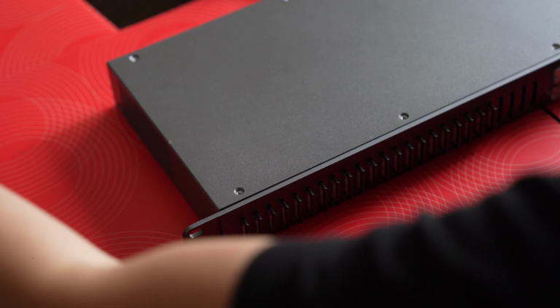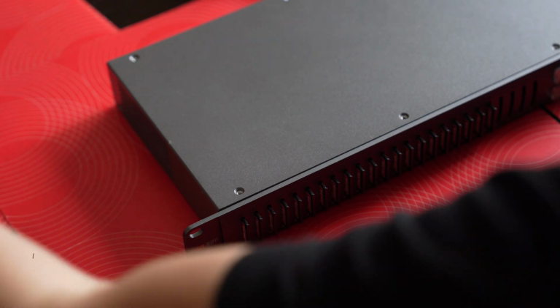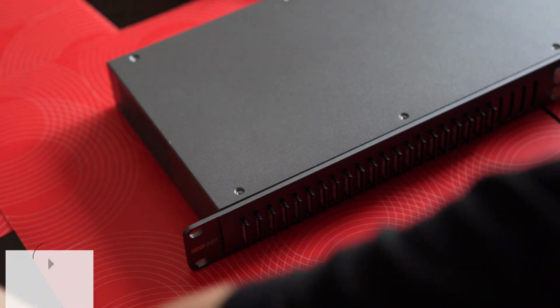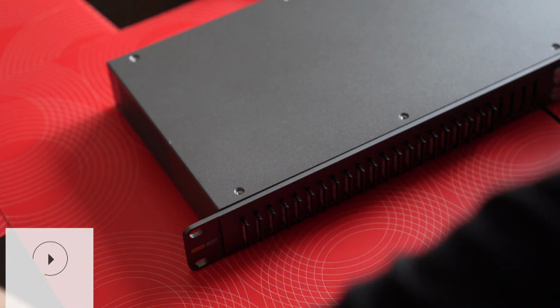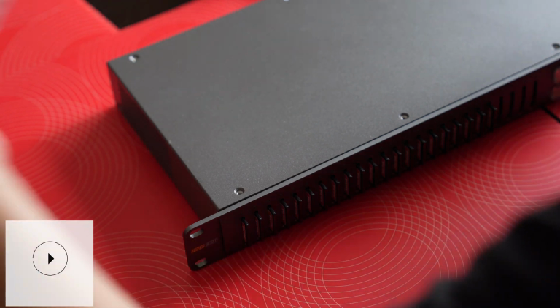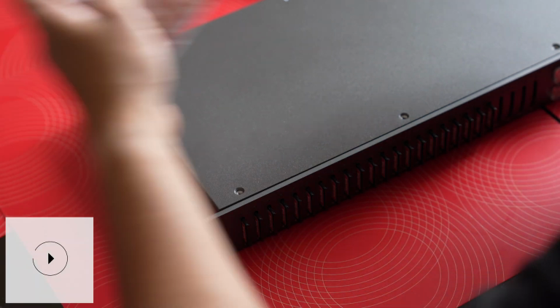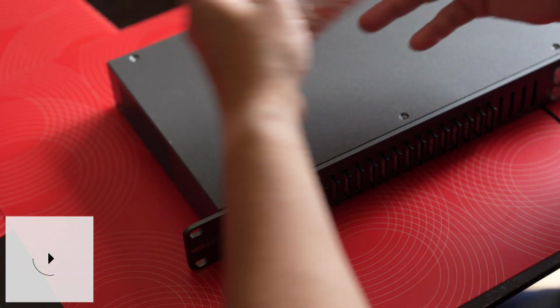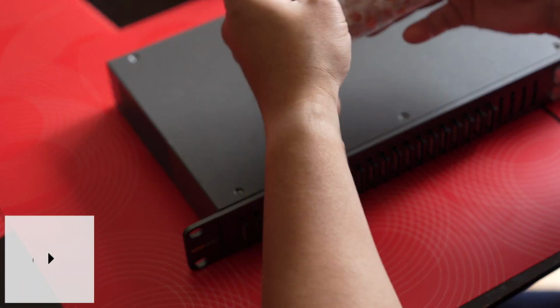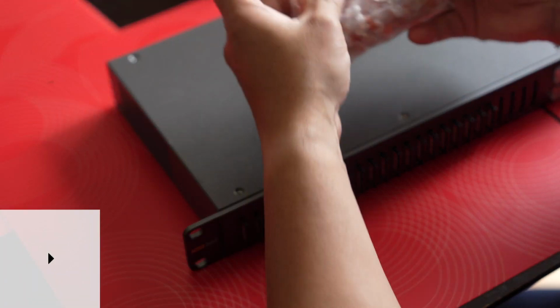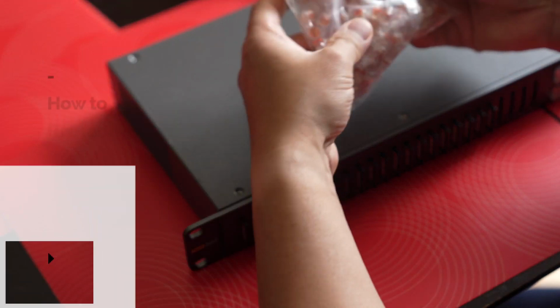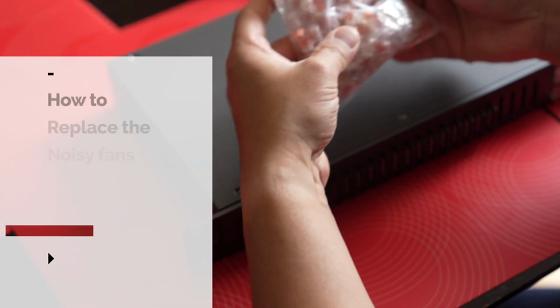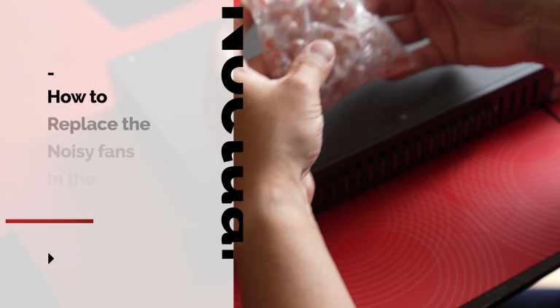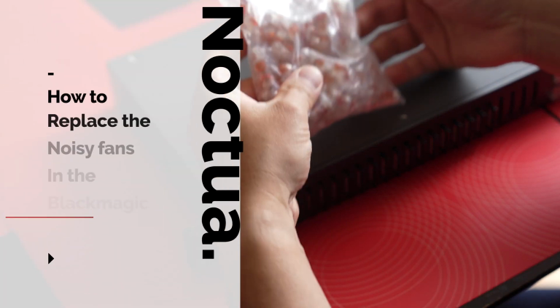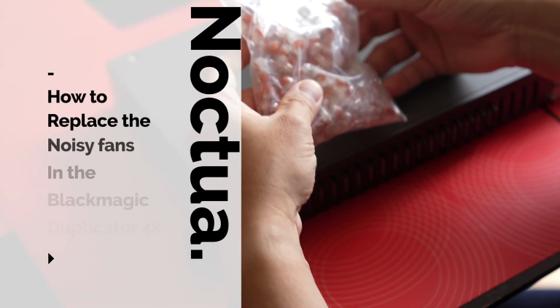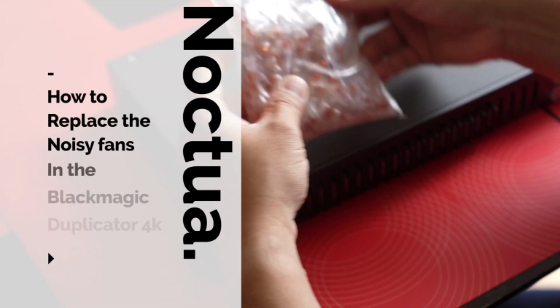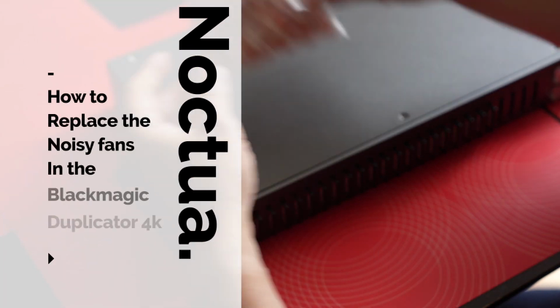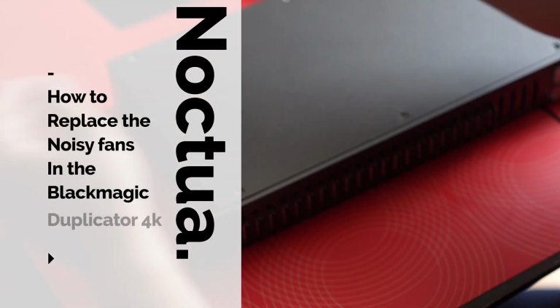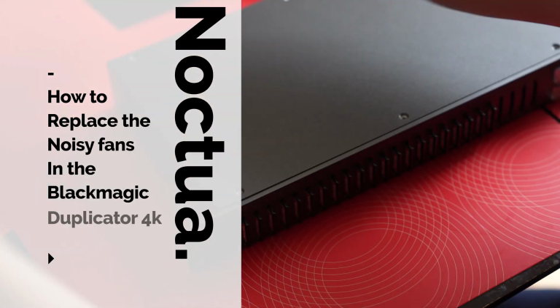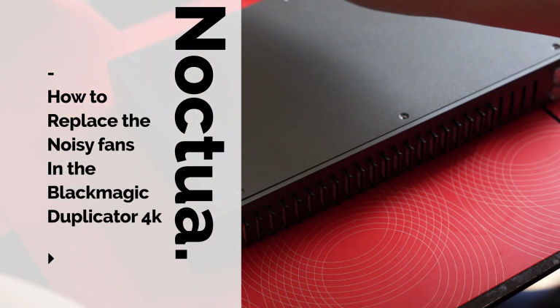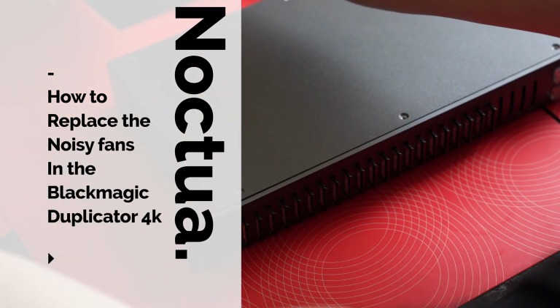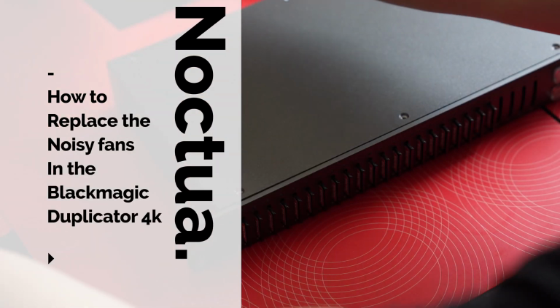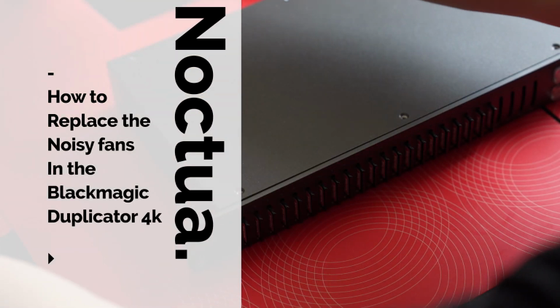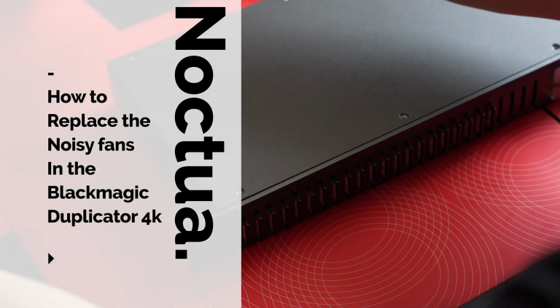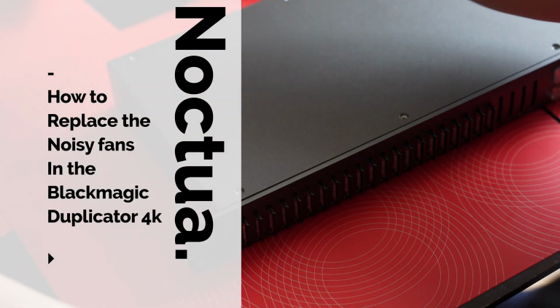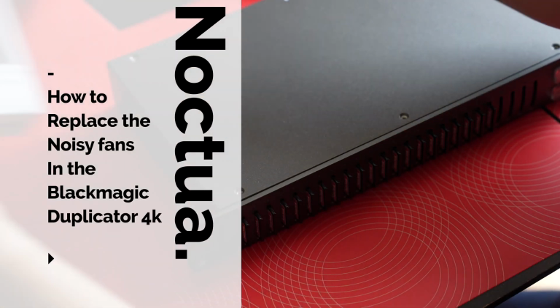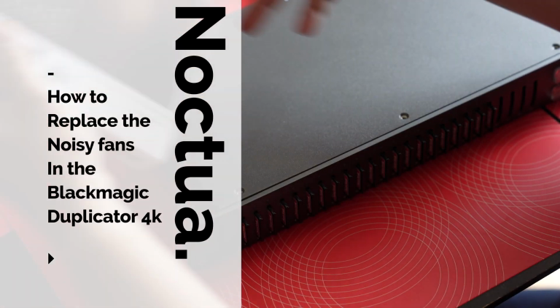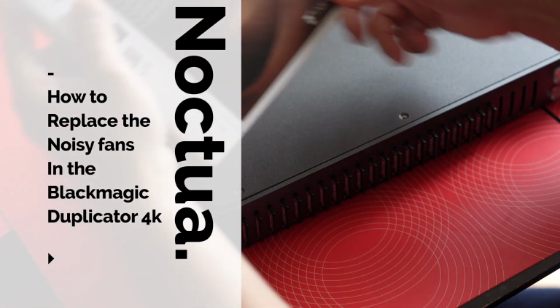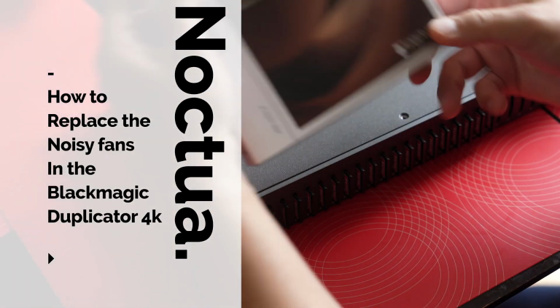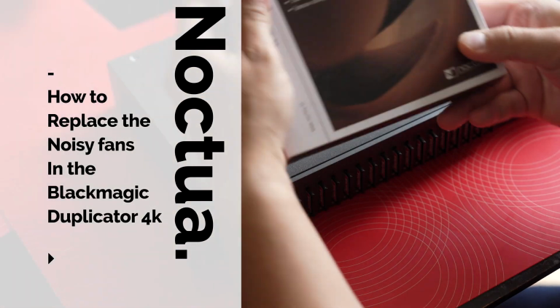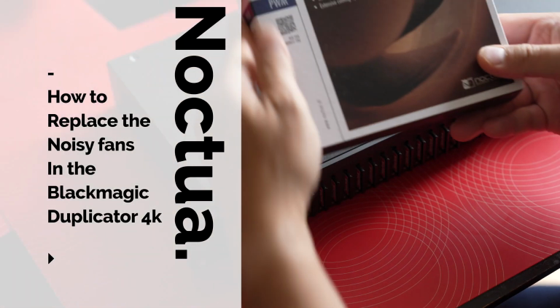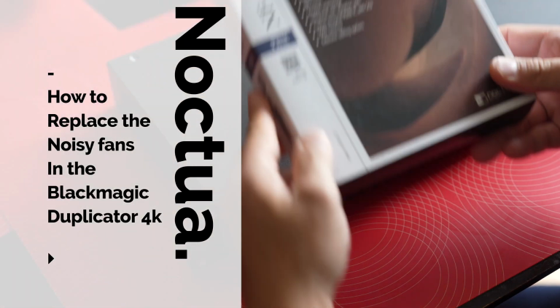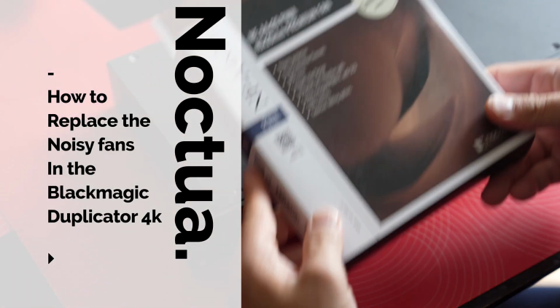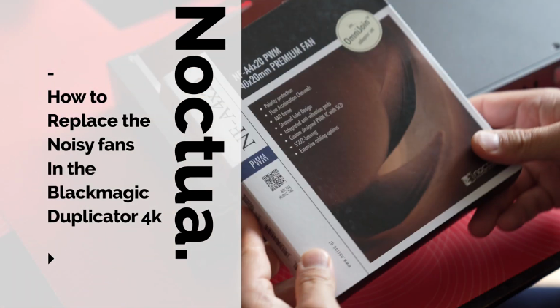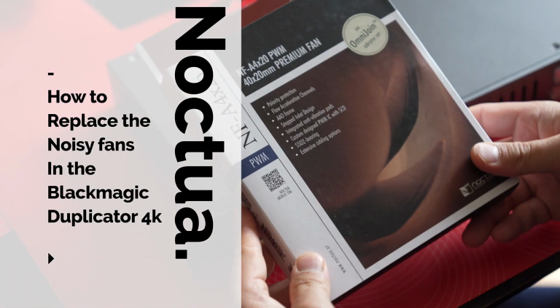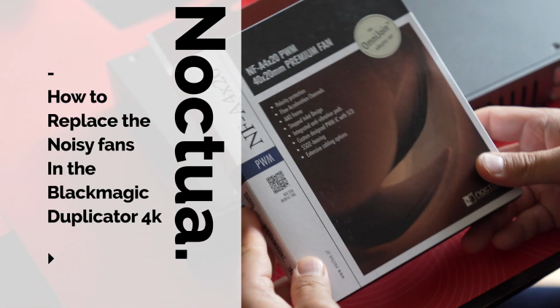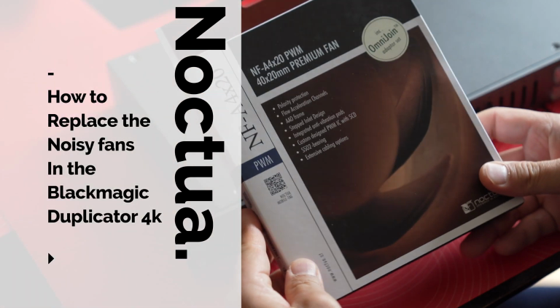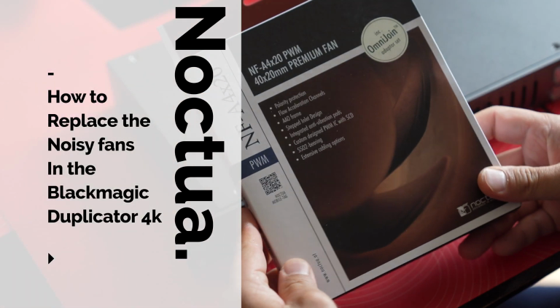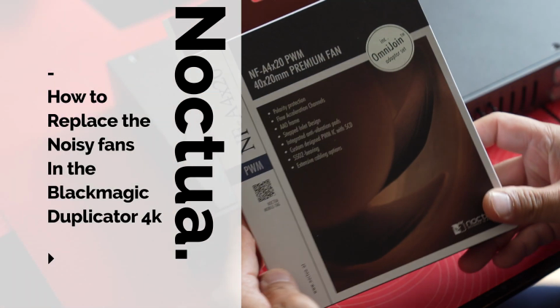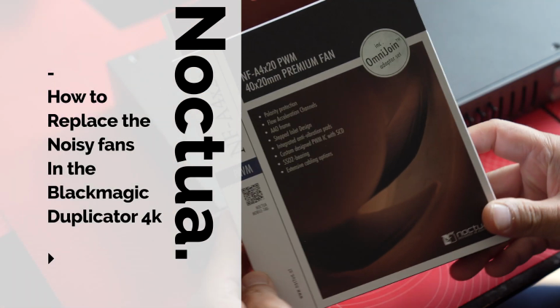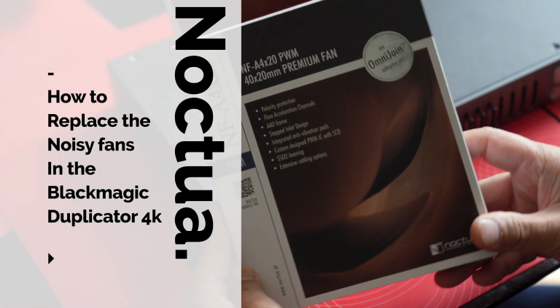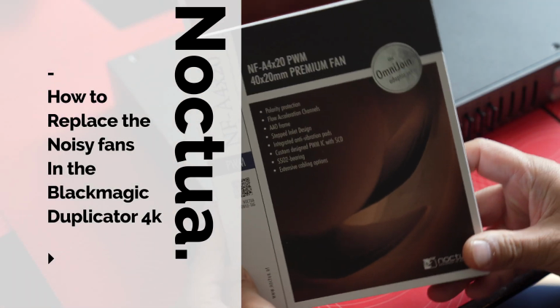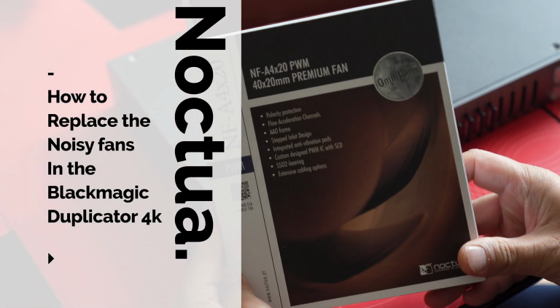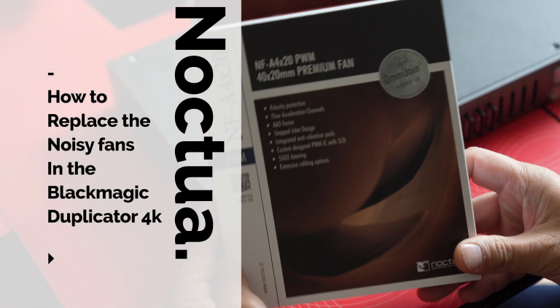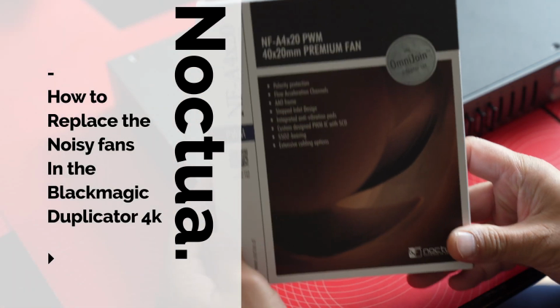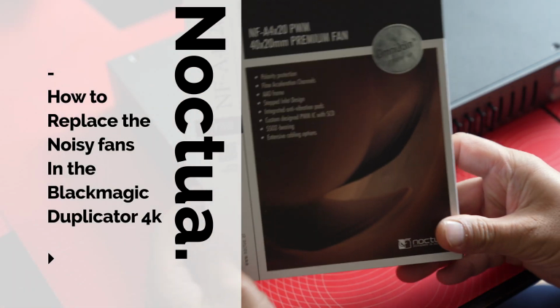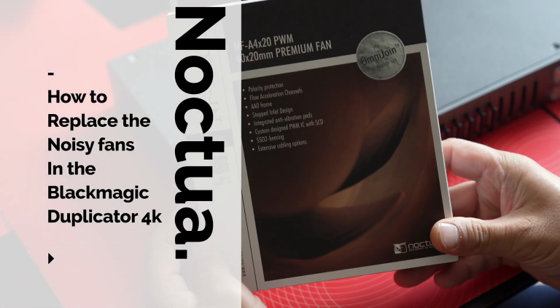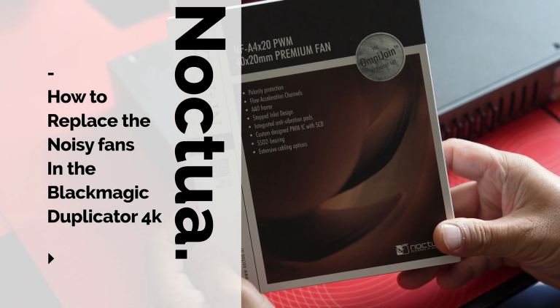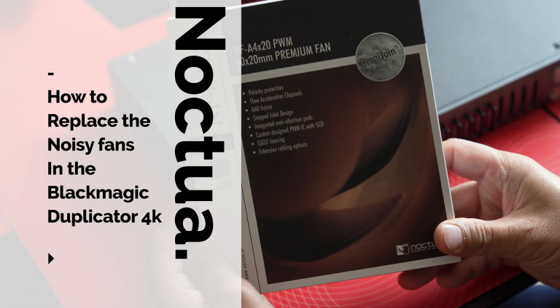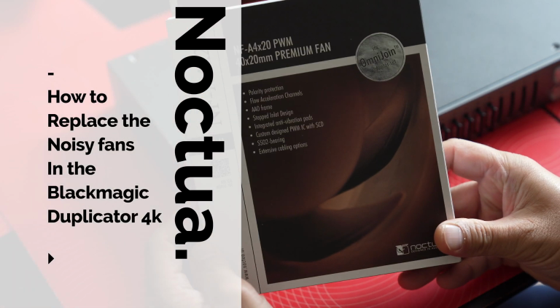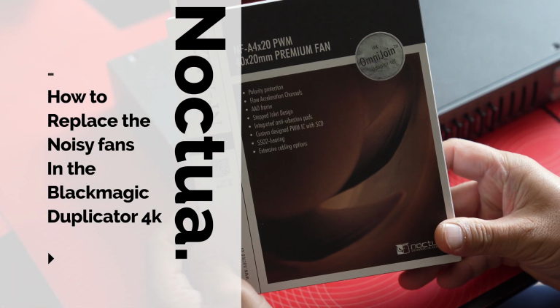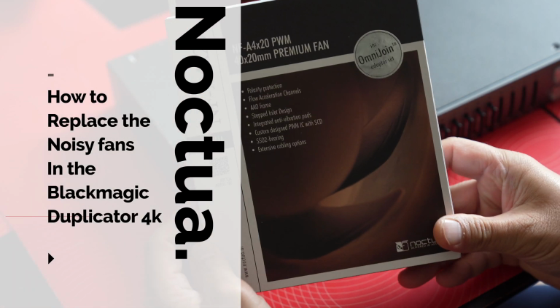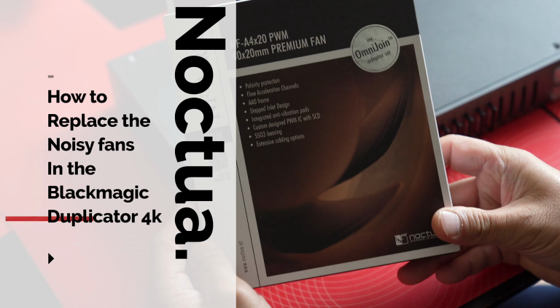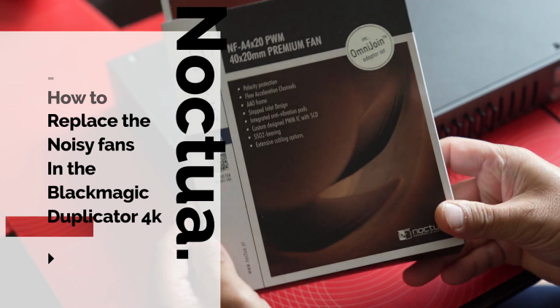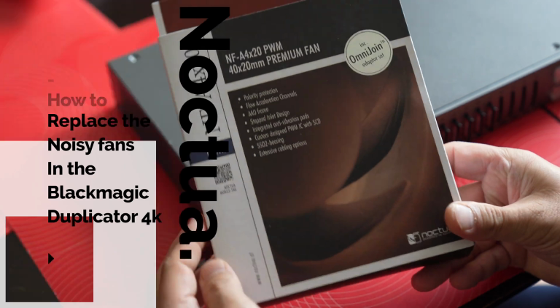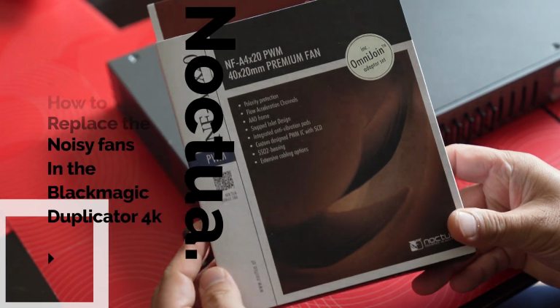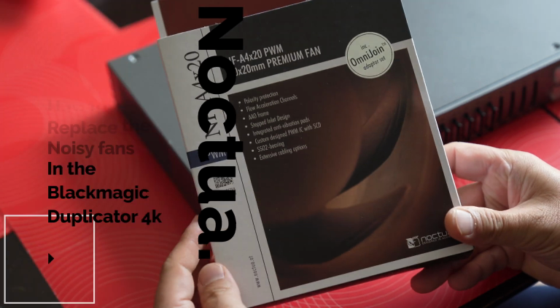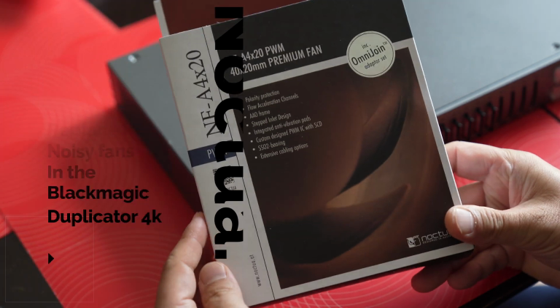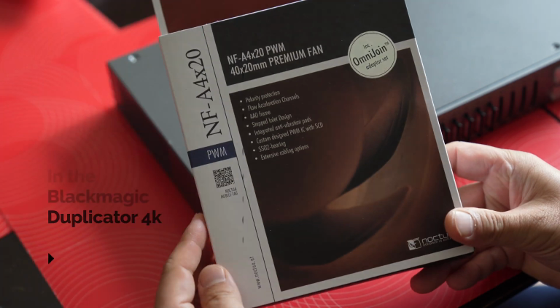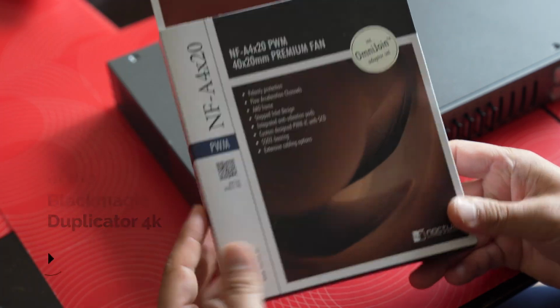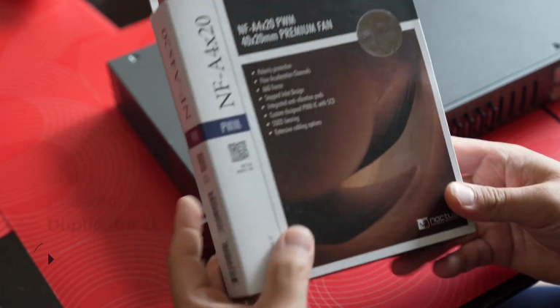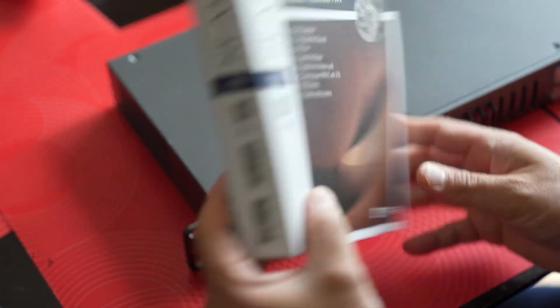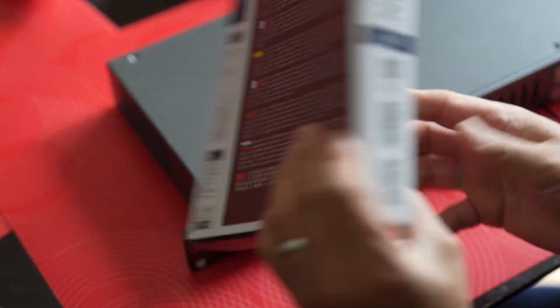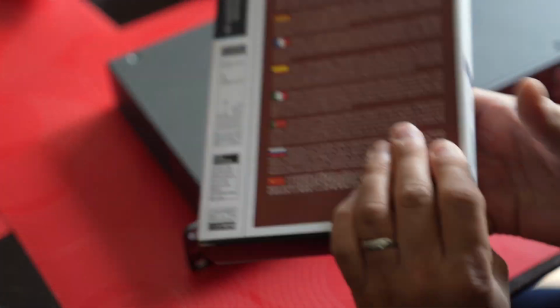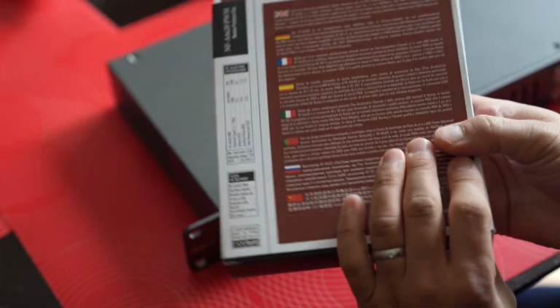If you want to learn how to replace the fans in your noisy Duplicator 4K, then watch this video.